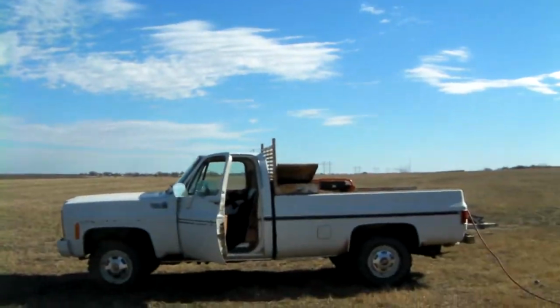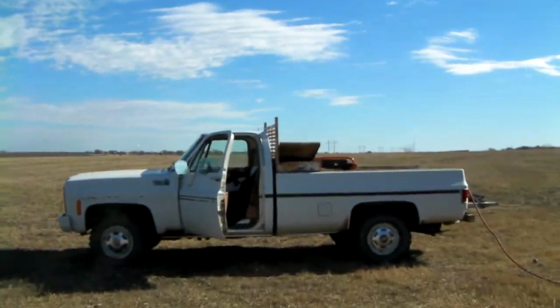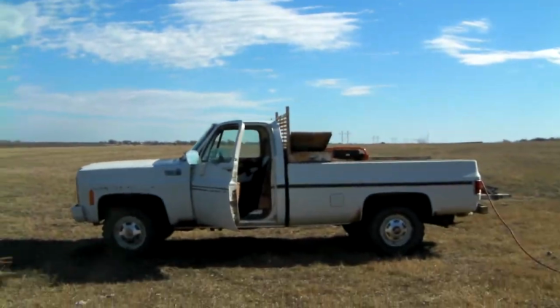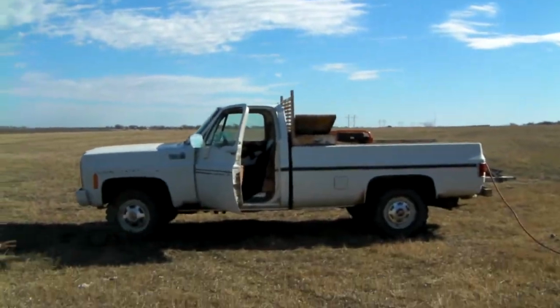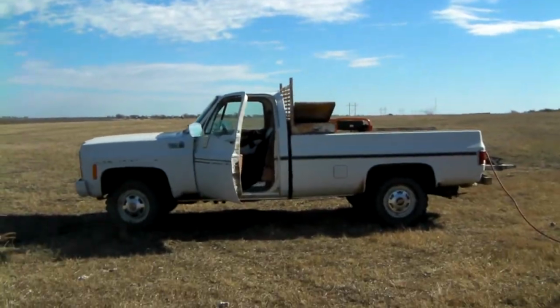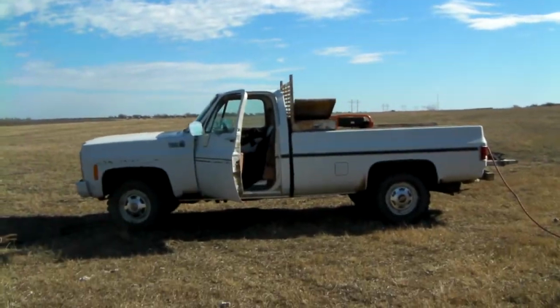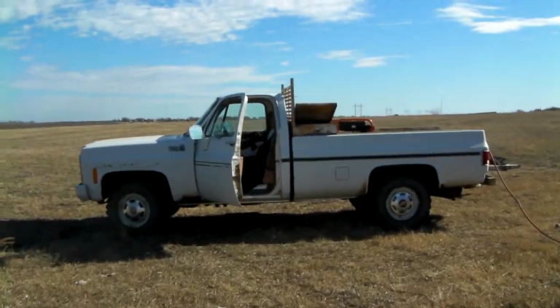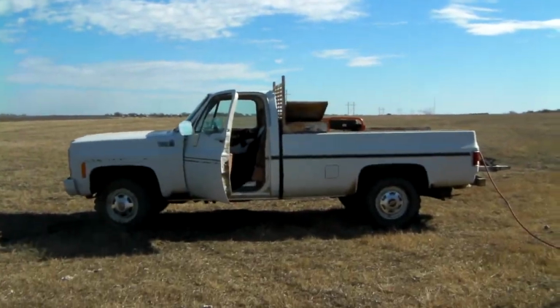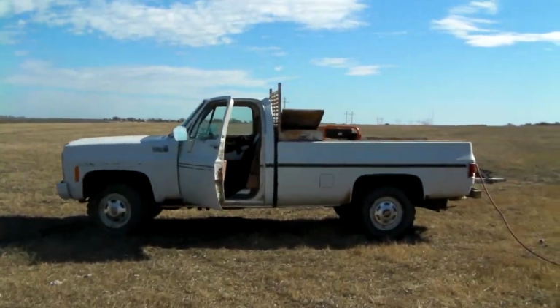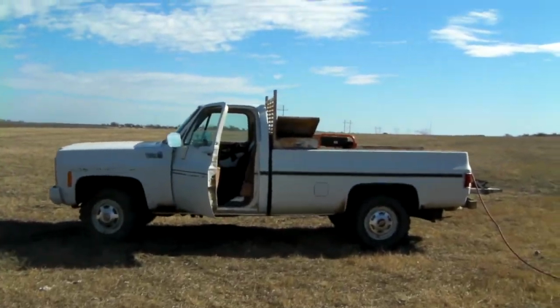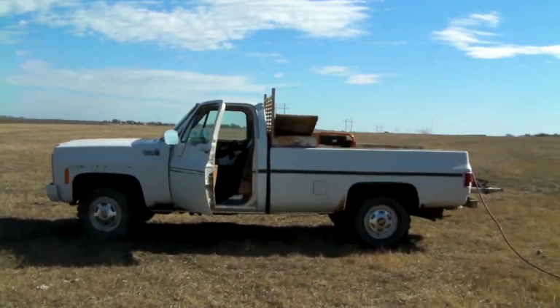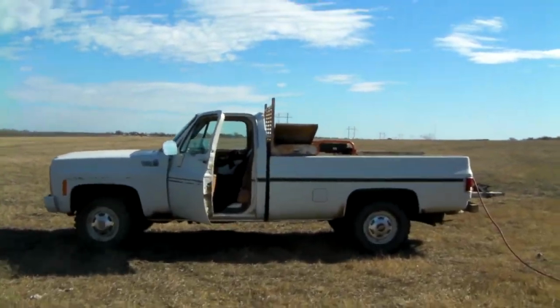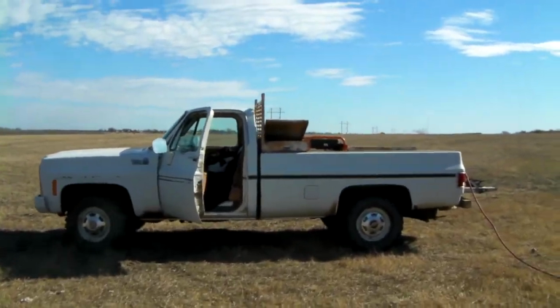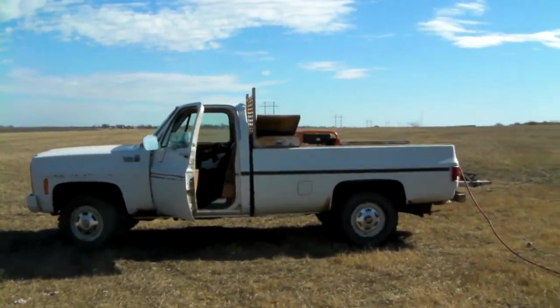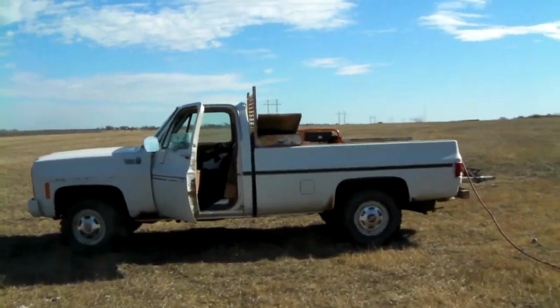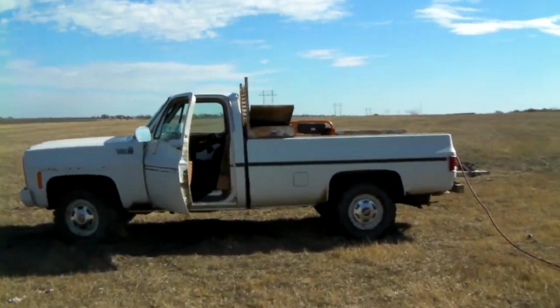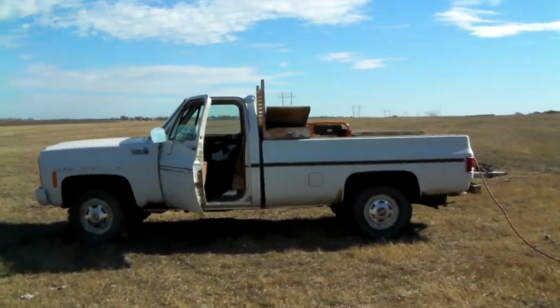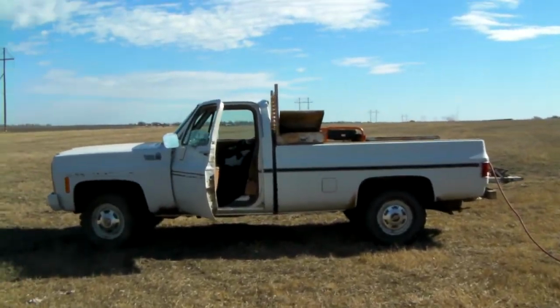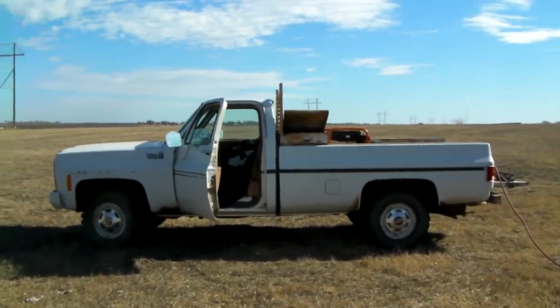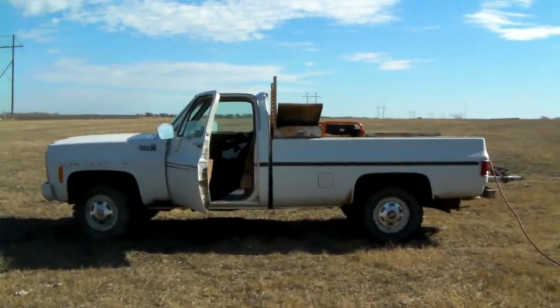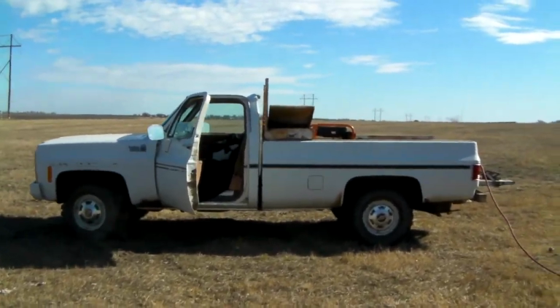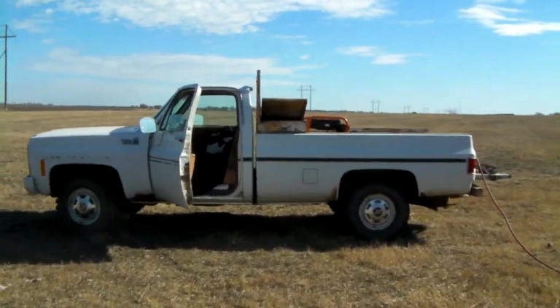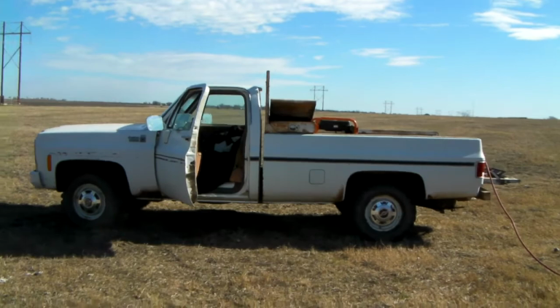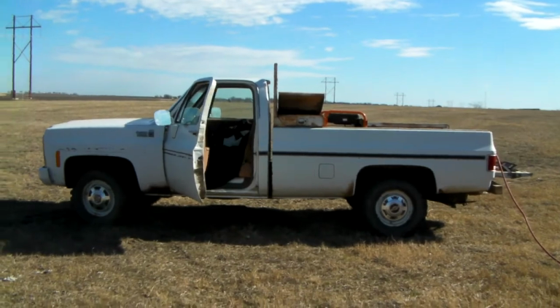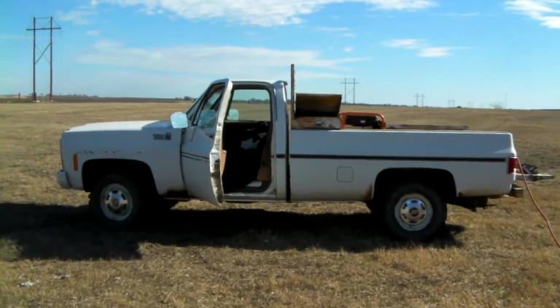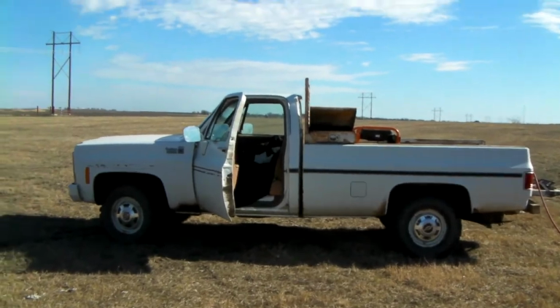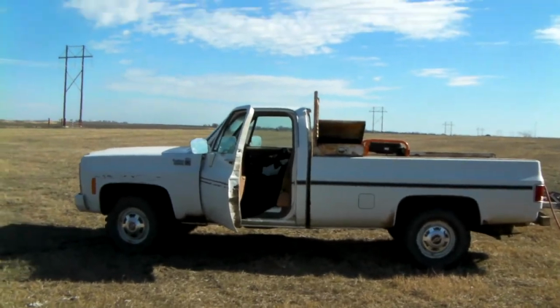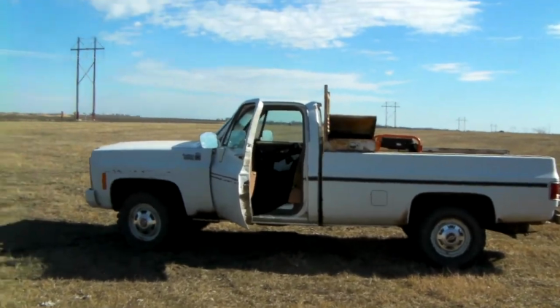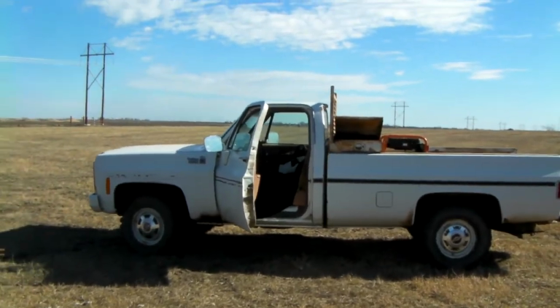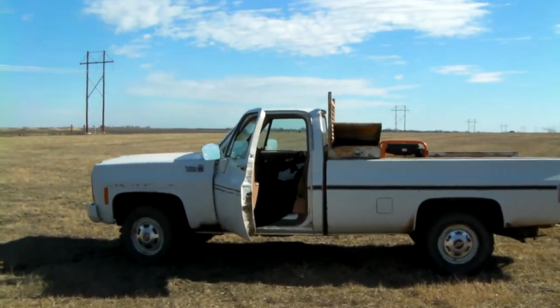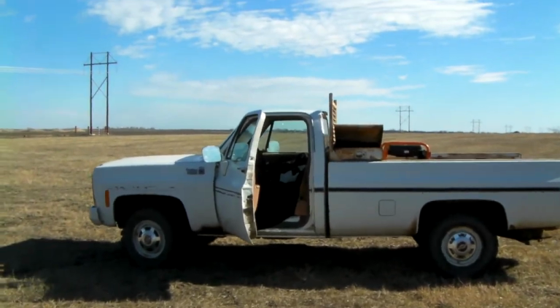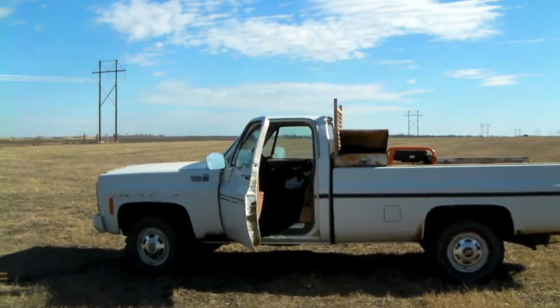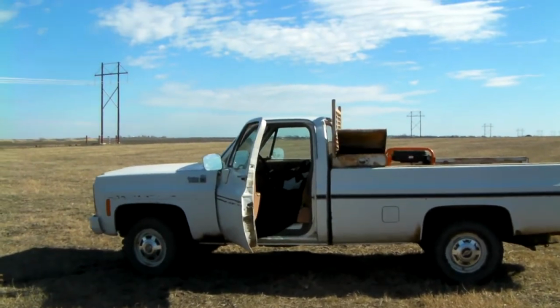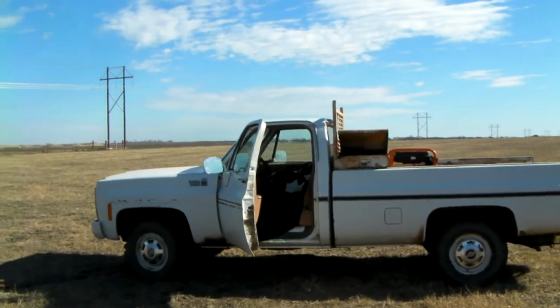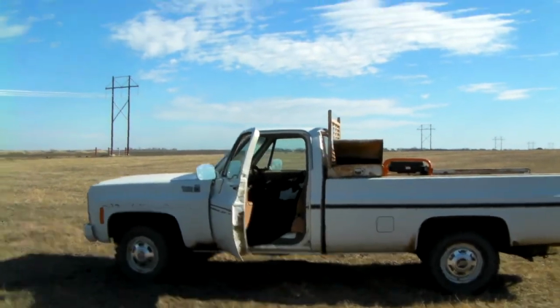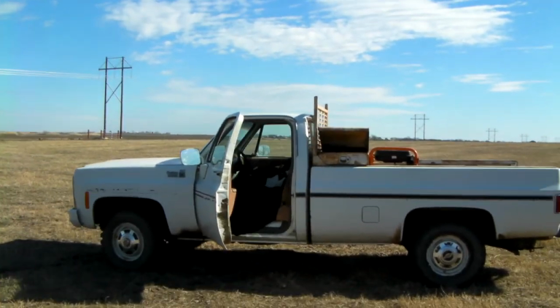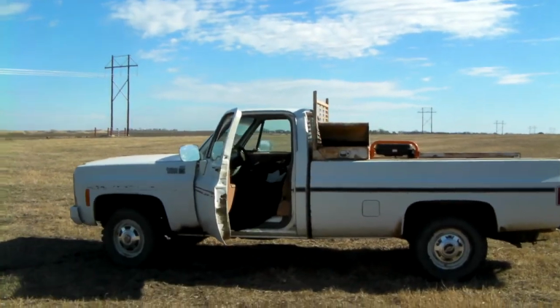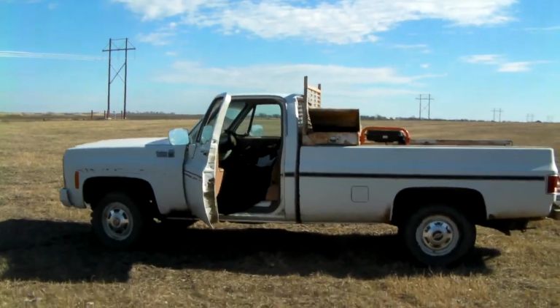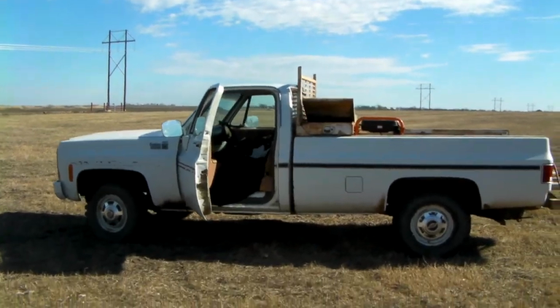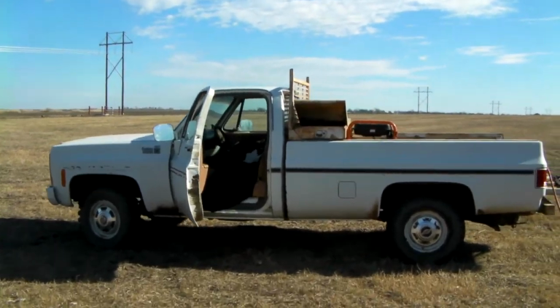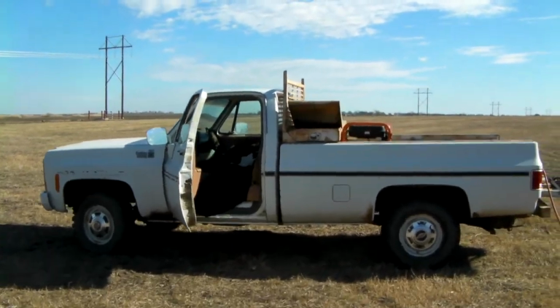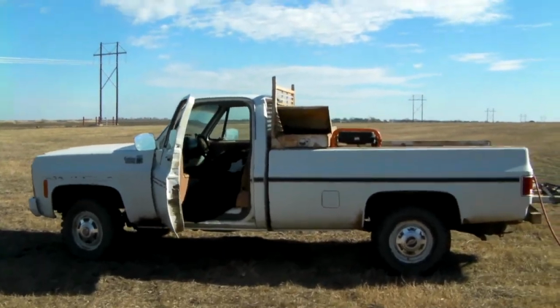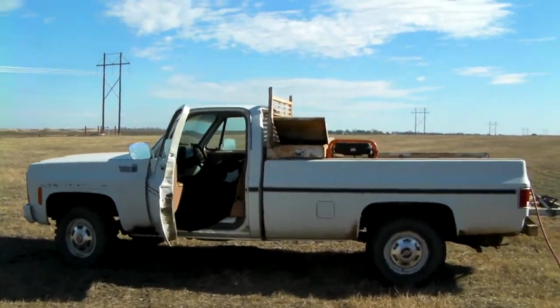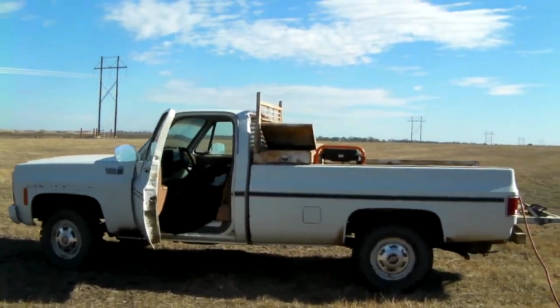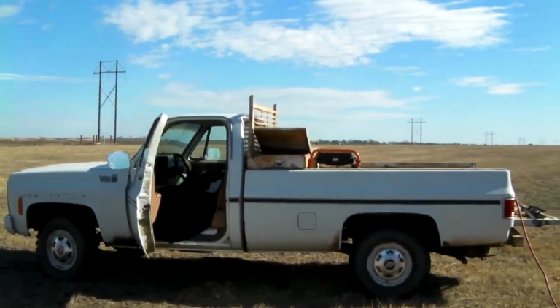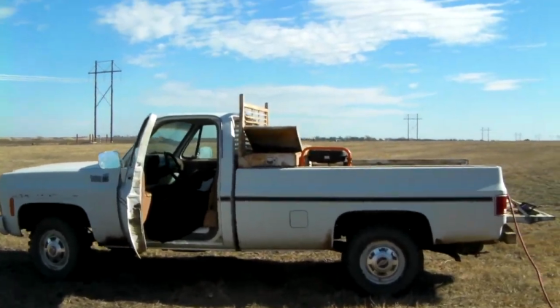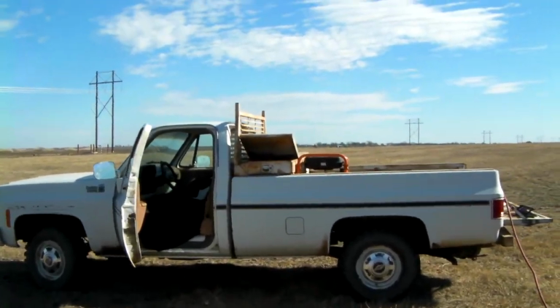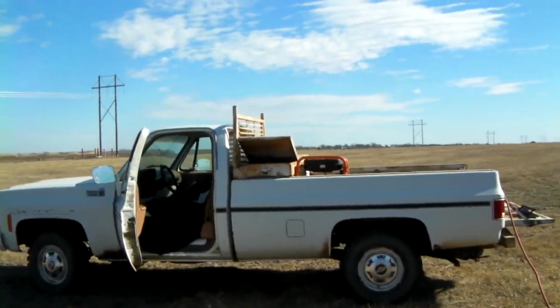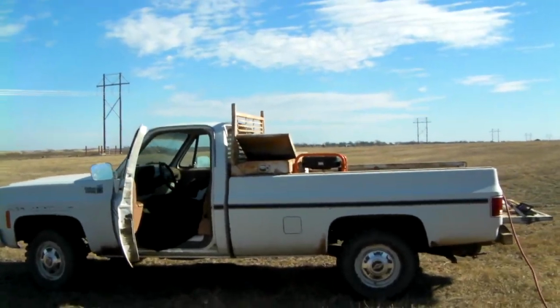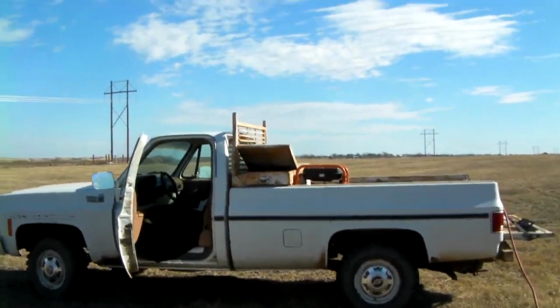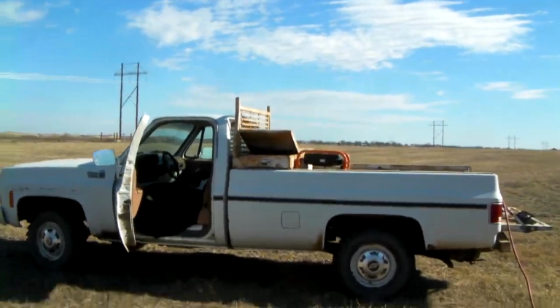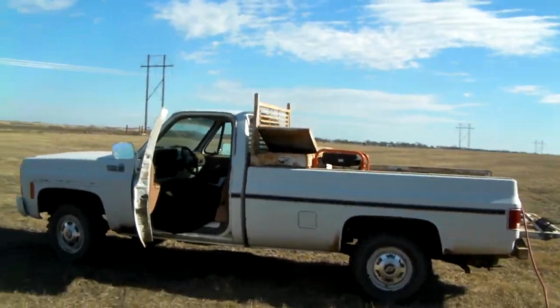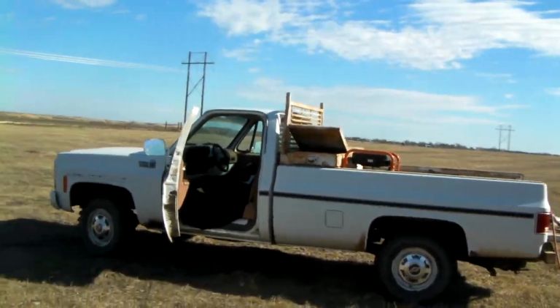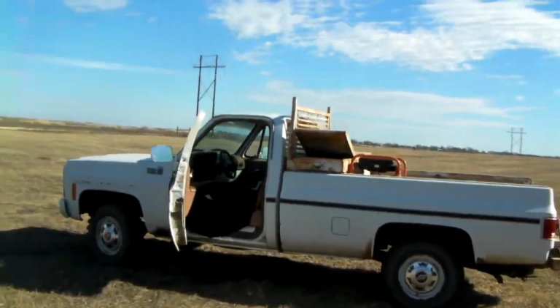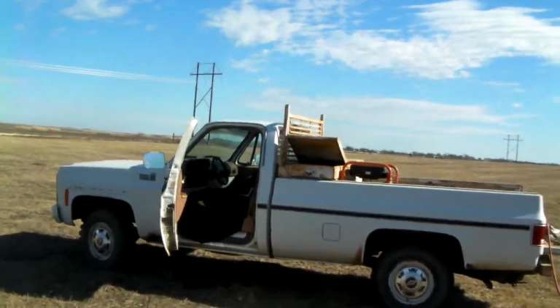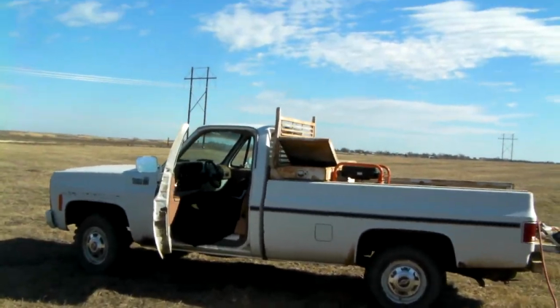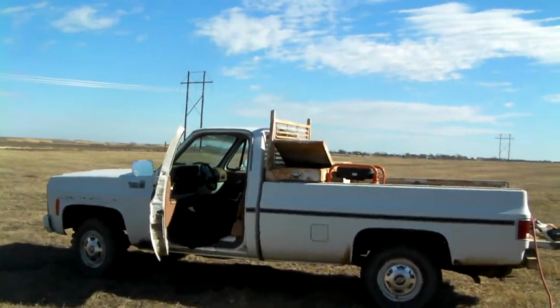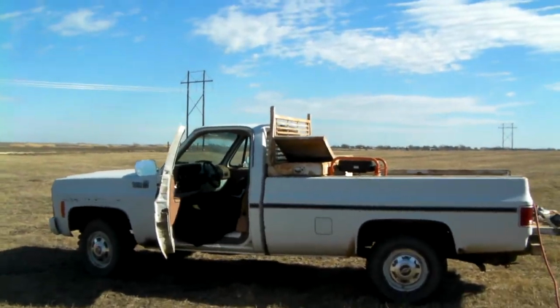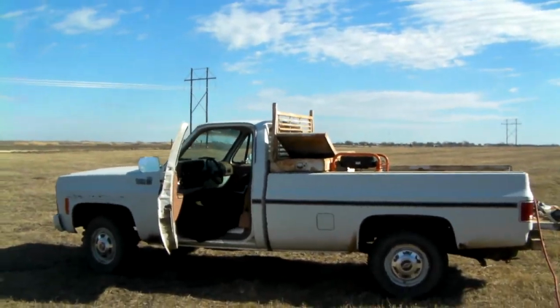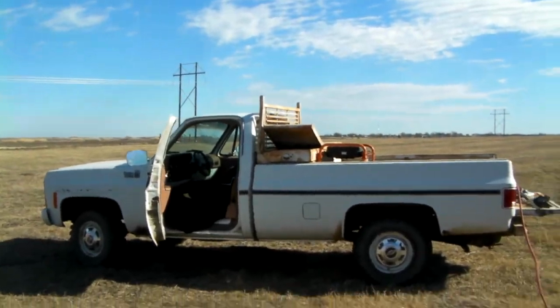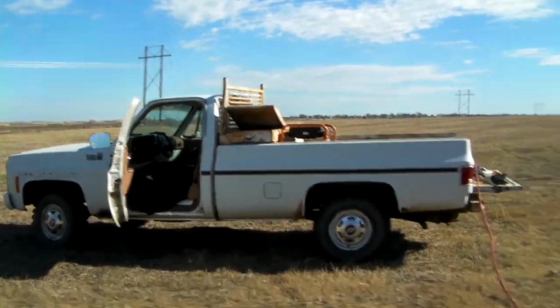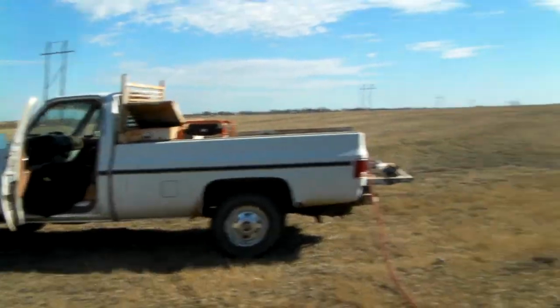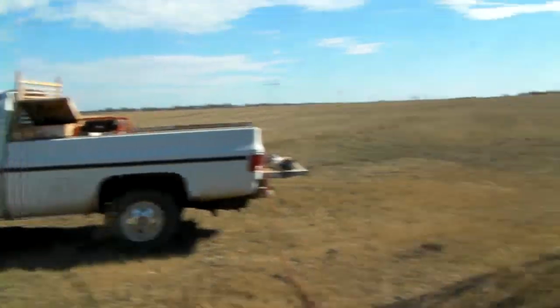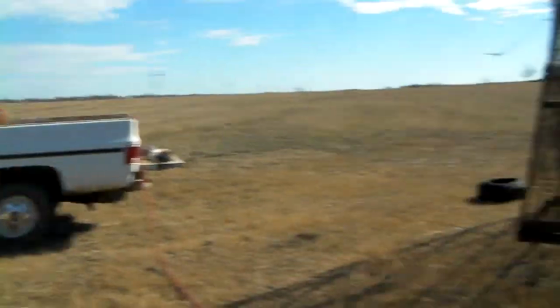And this is what's going to pull it to my house — Grandpa's old 80 model Chevy. Still runs like a champ.